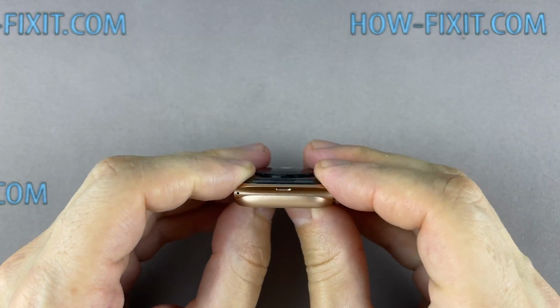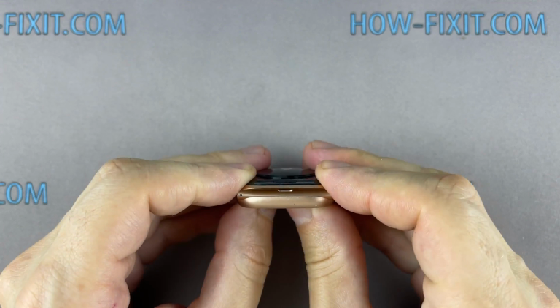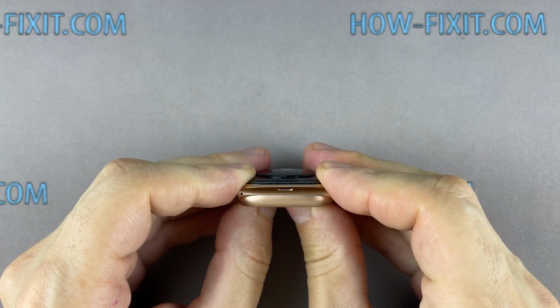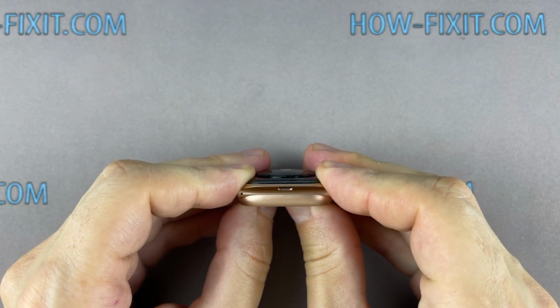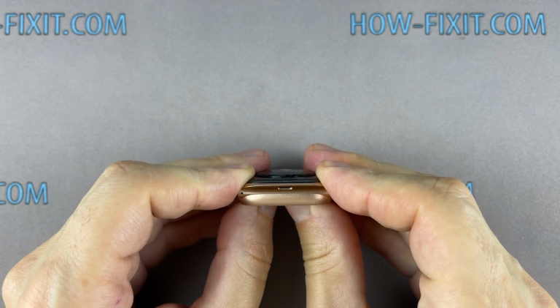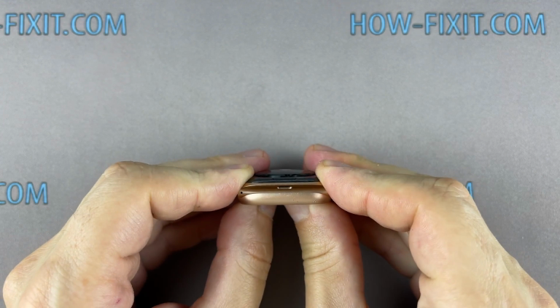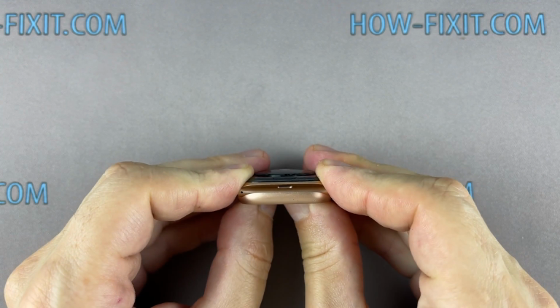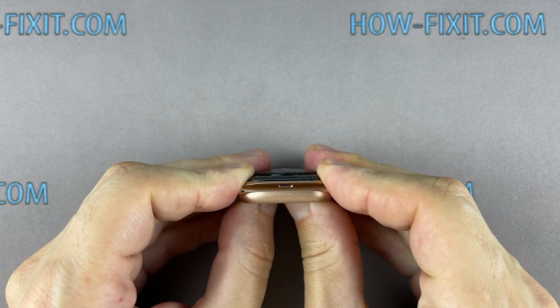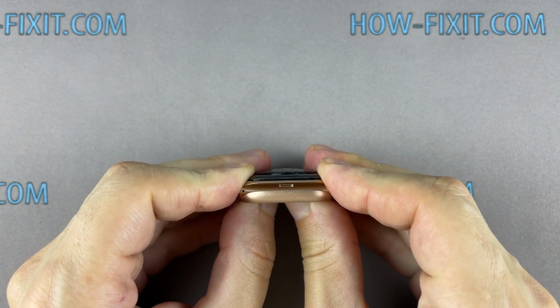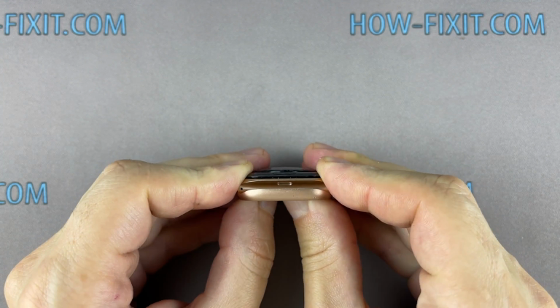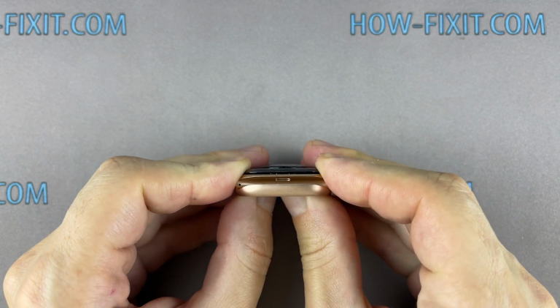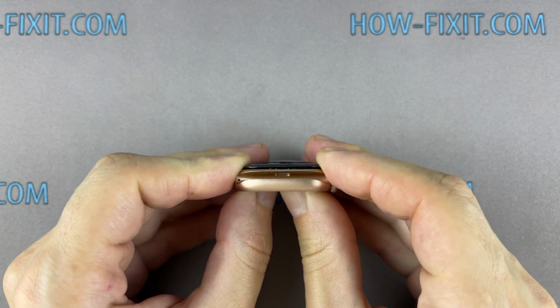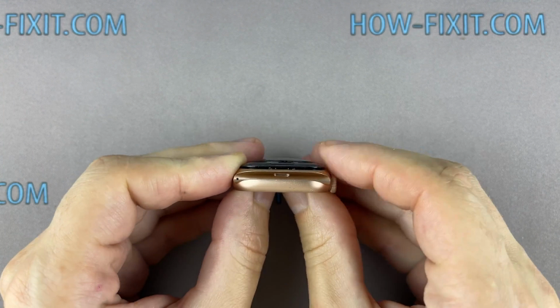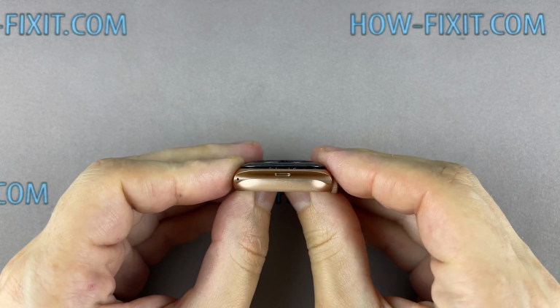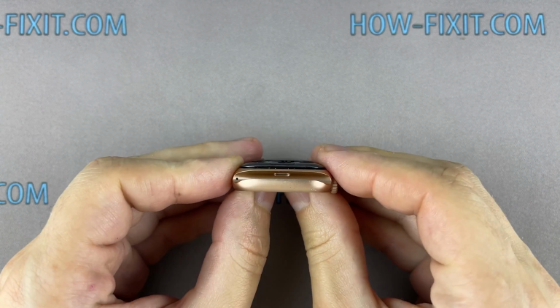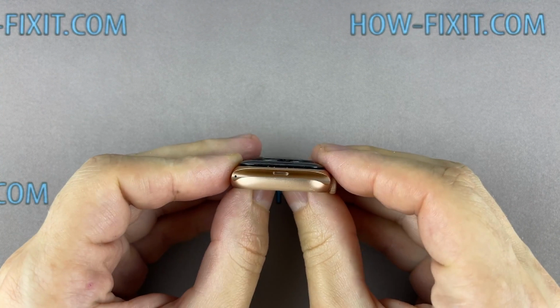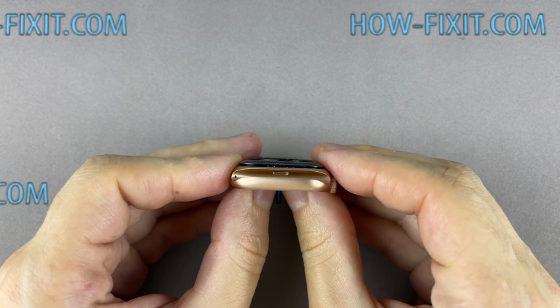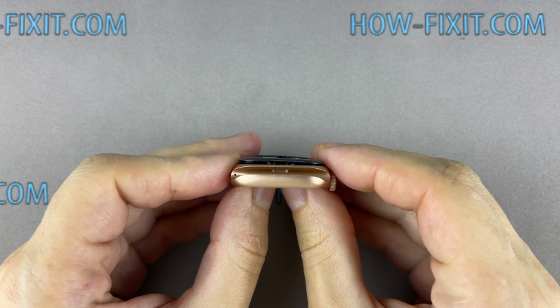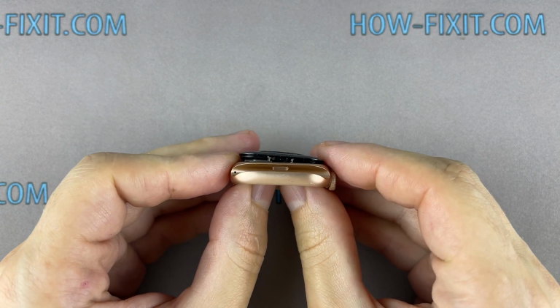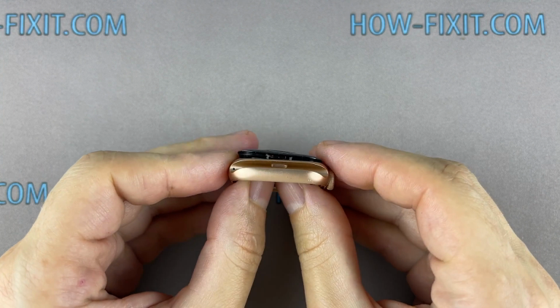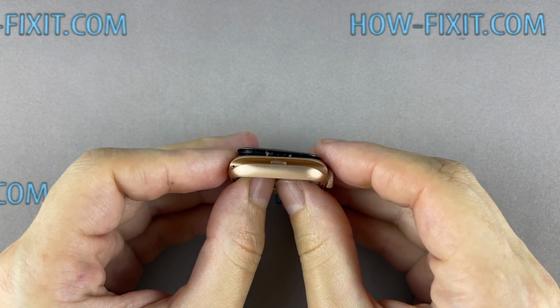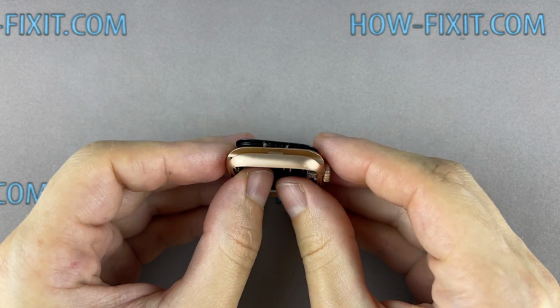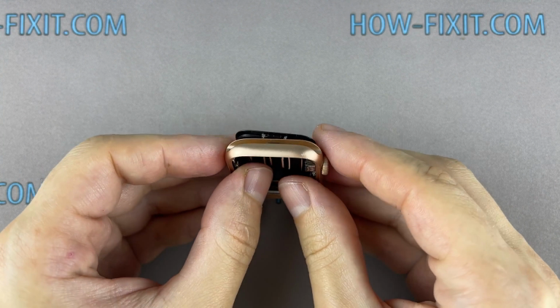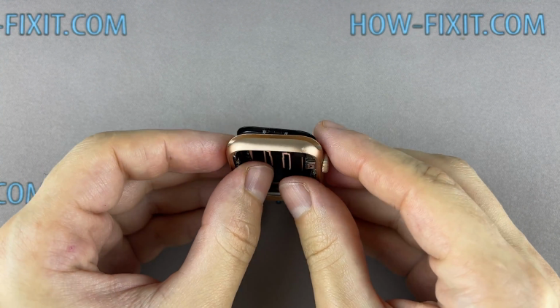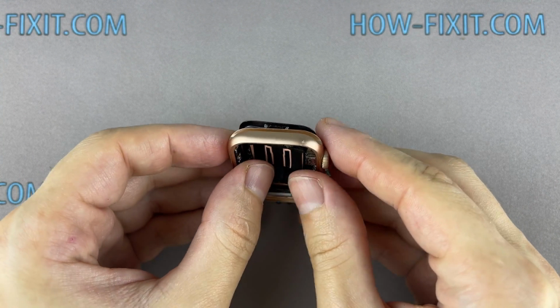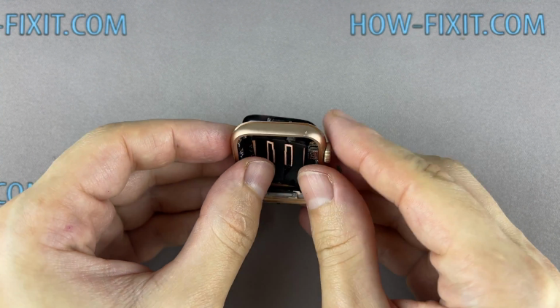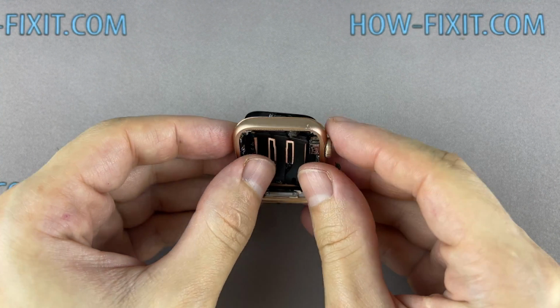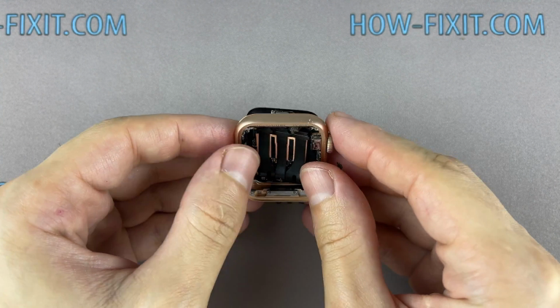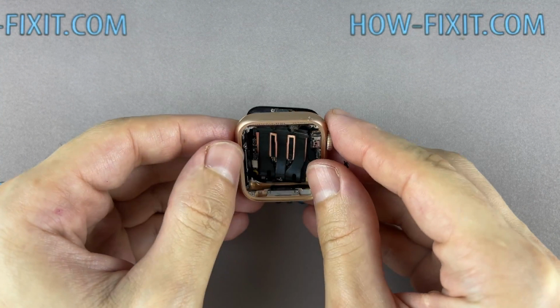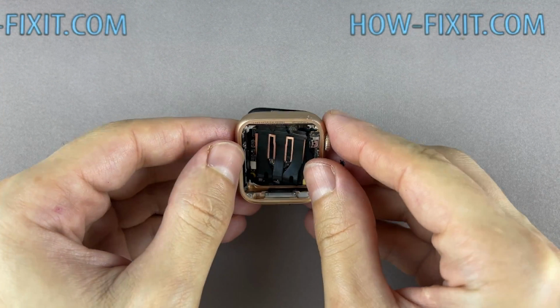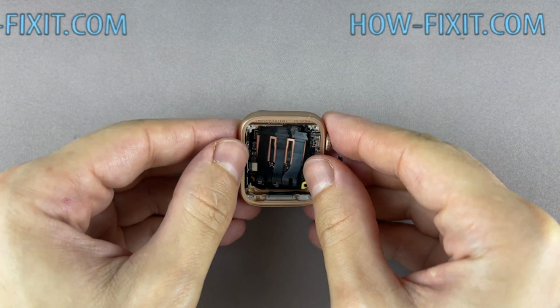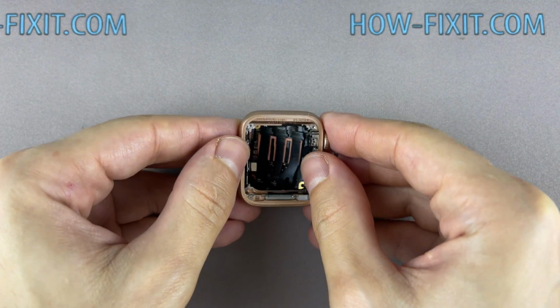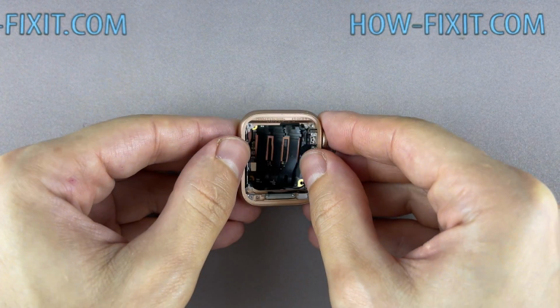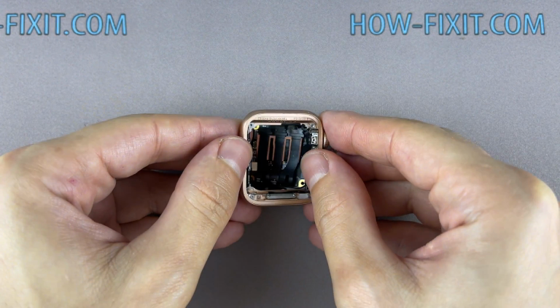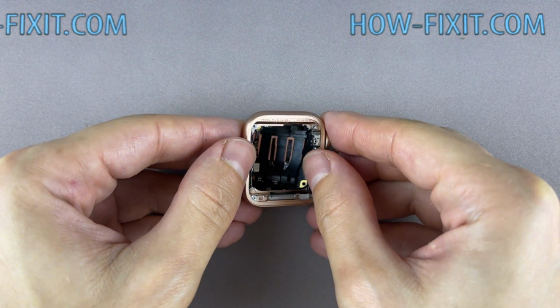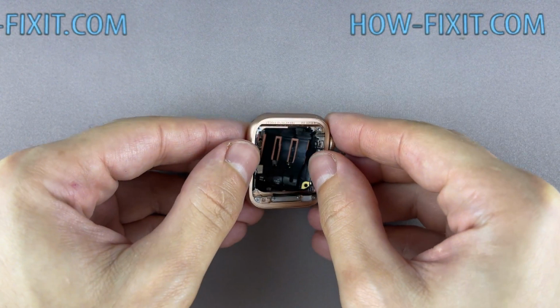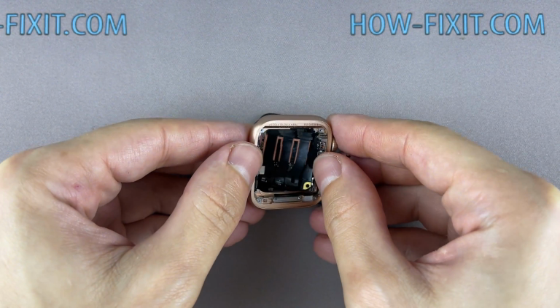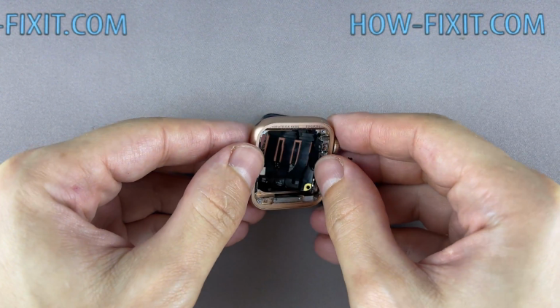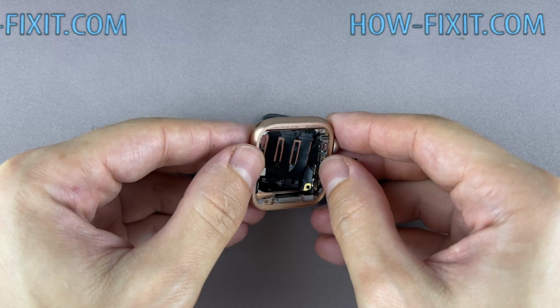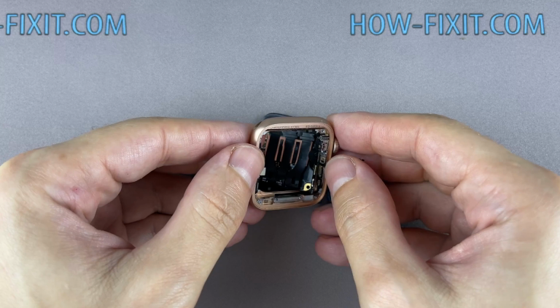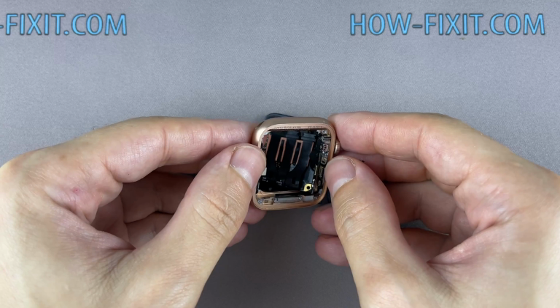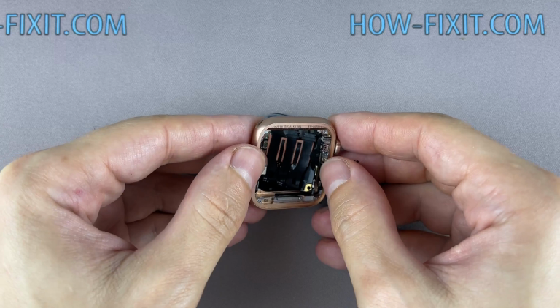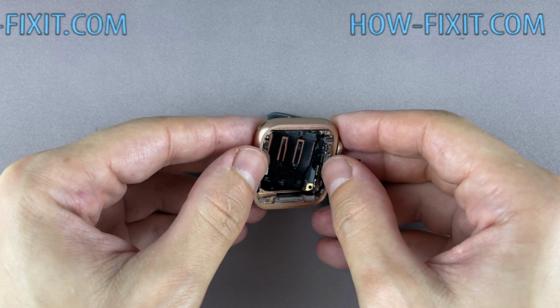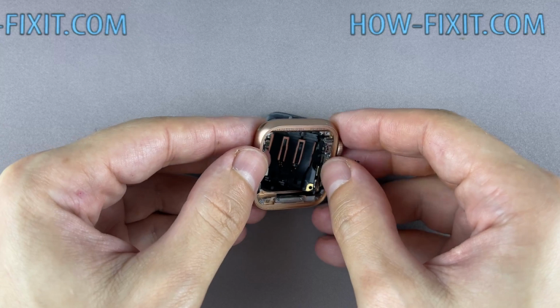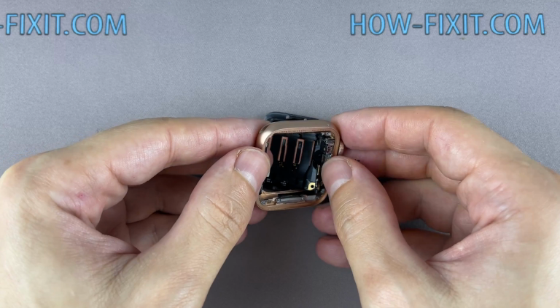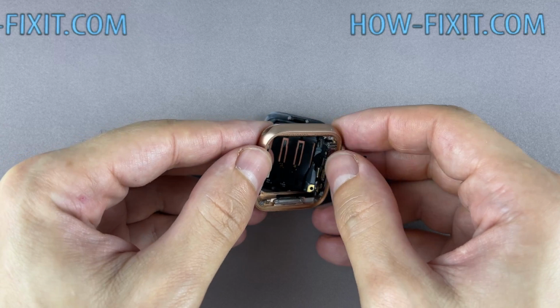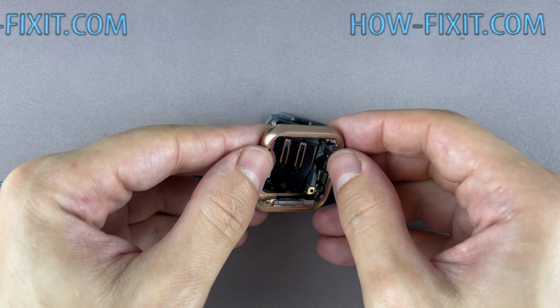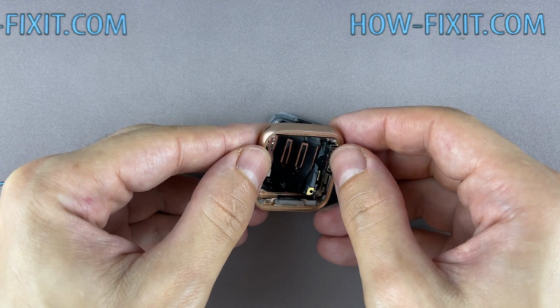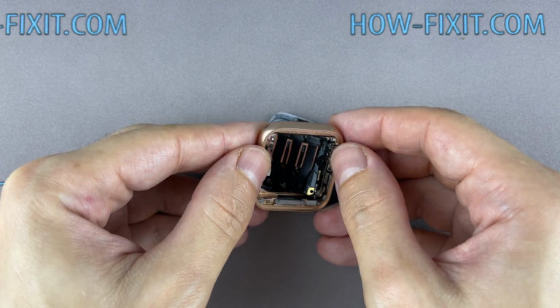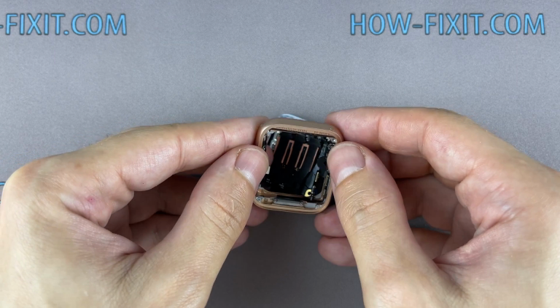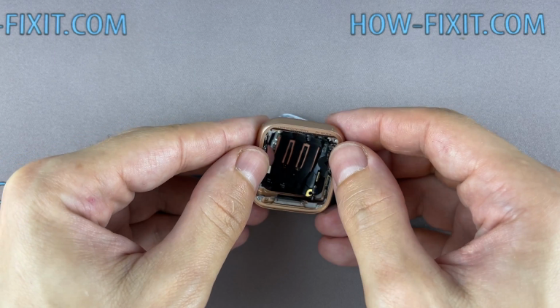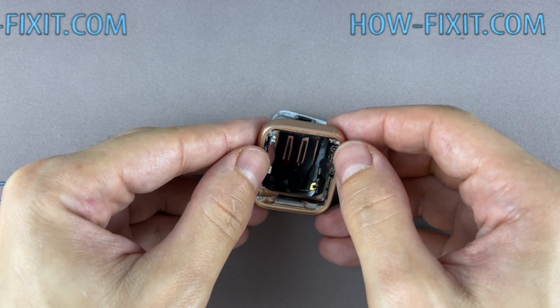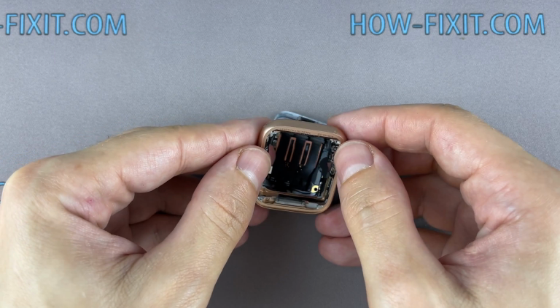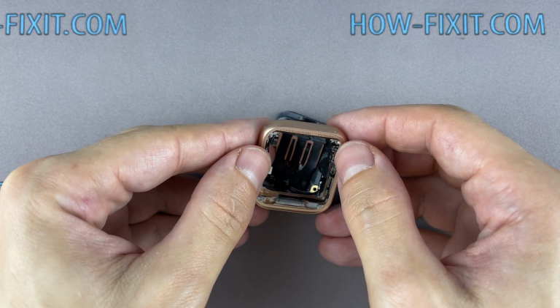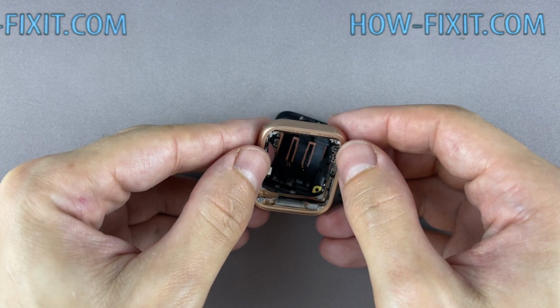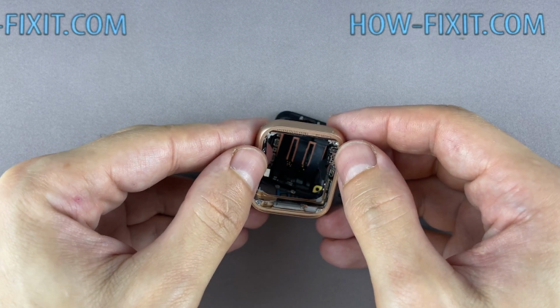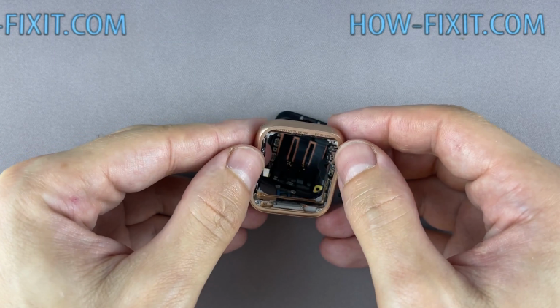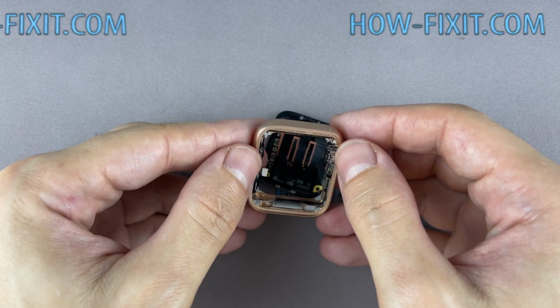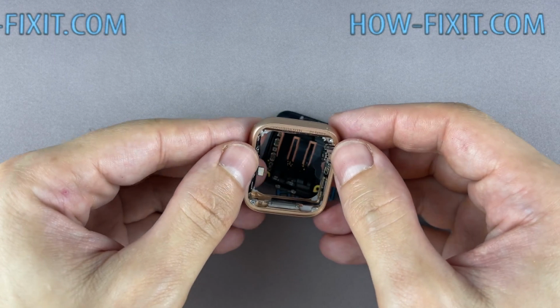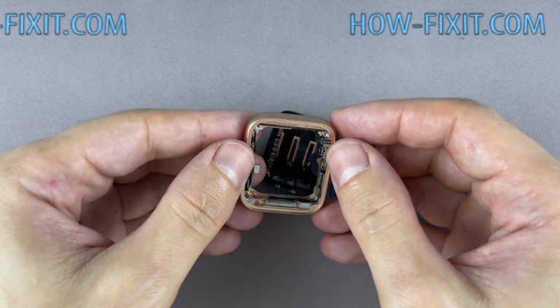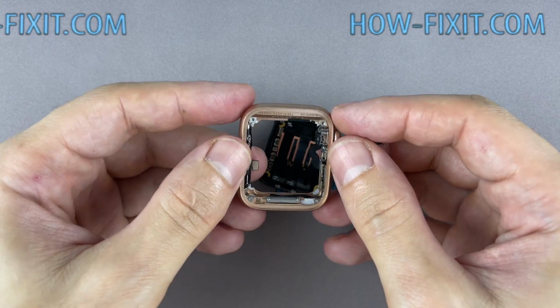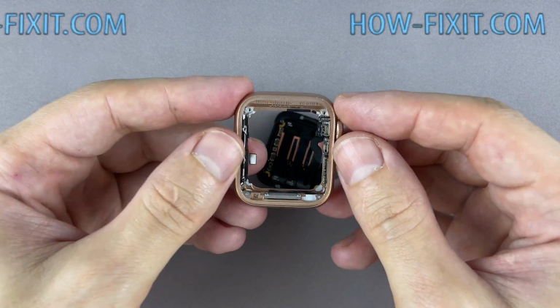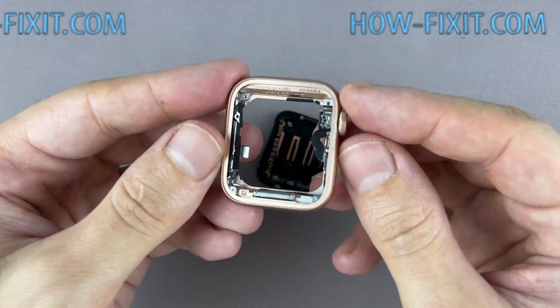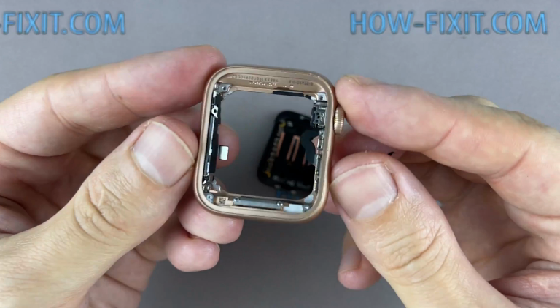Slightly press down on the motherboard to separate the back glass along with the motherboard from the outer housing of the Apple Watch.